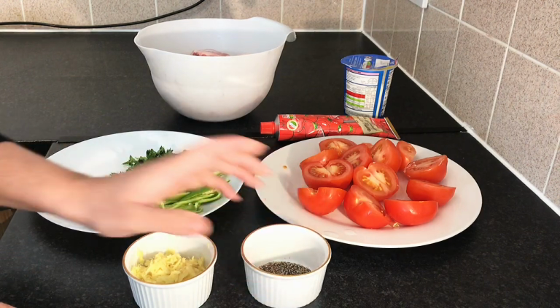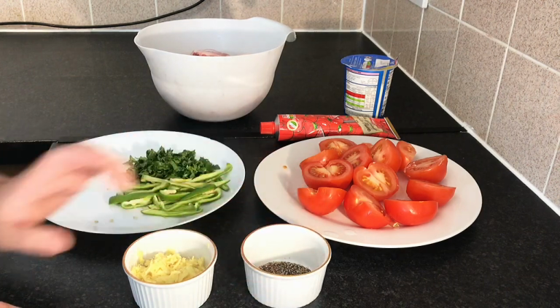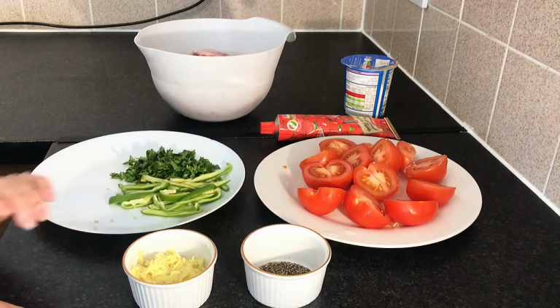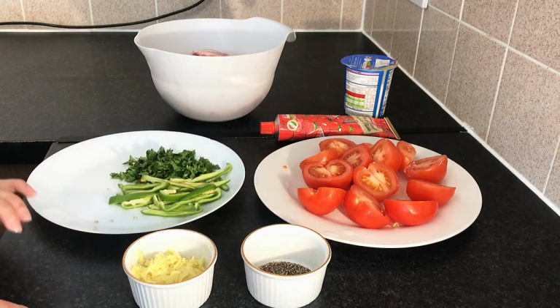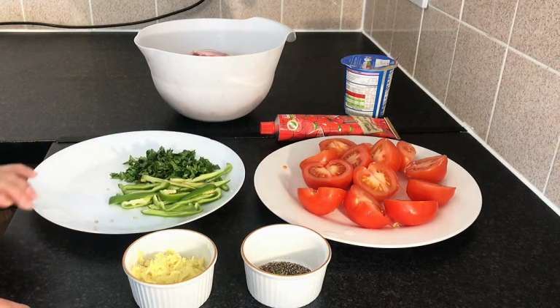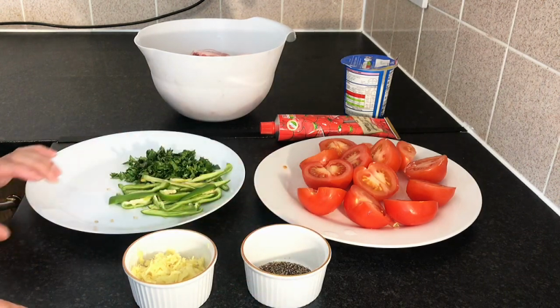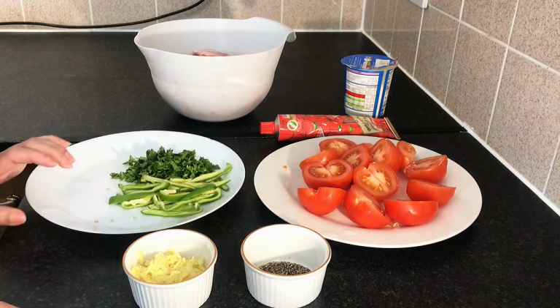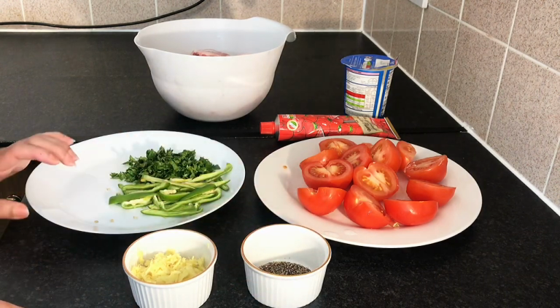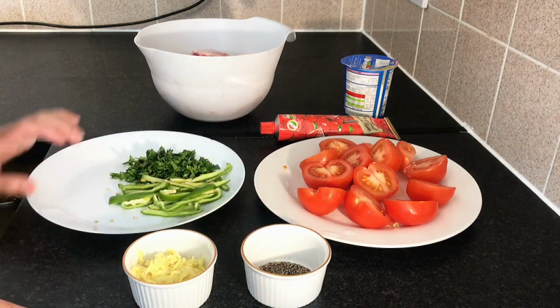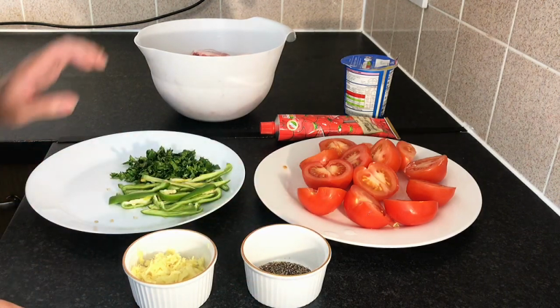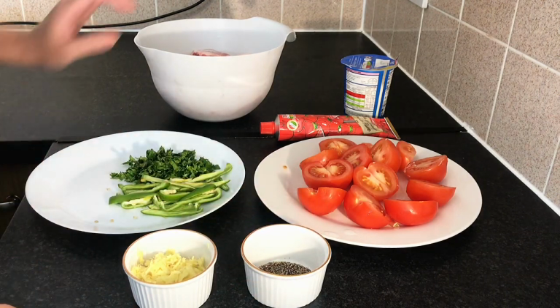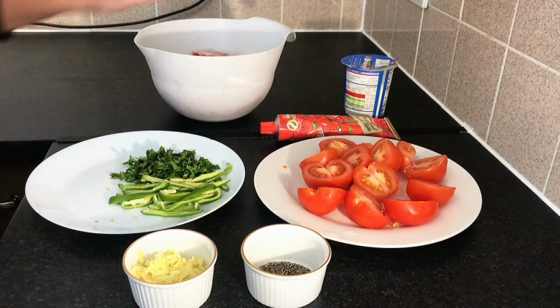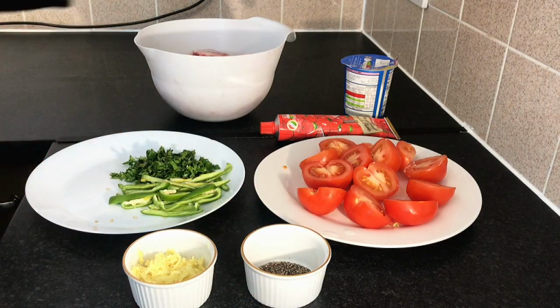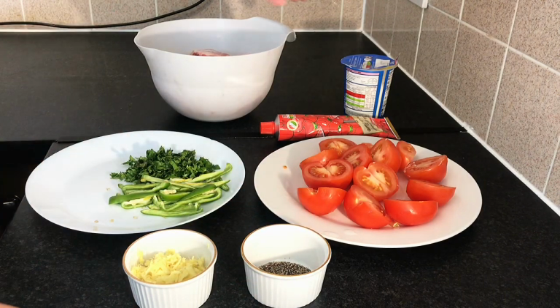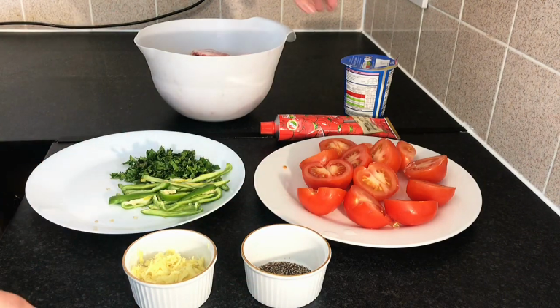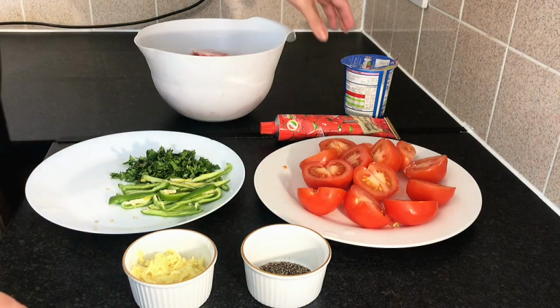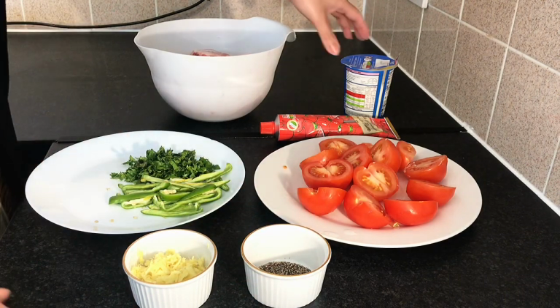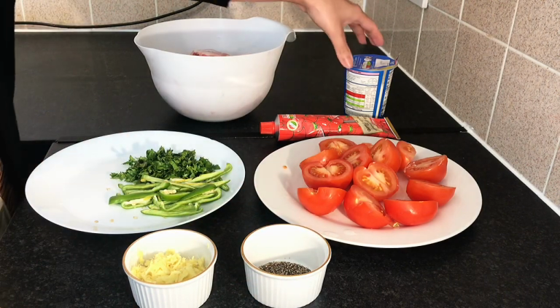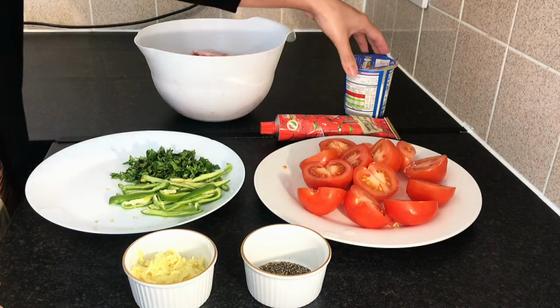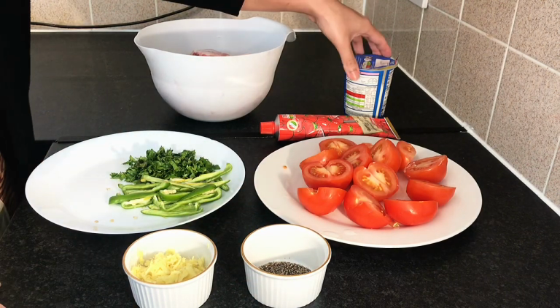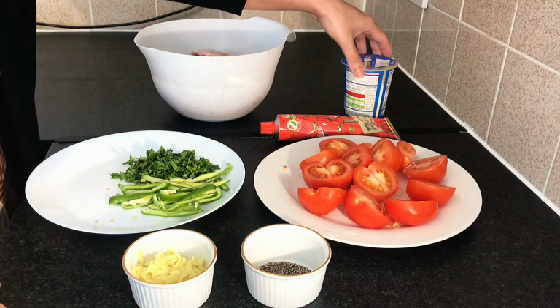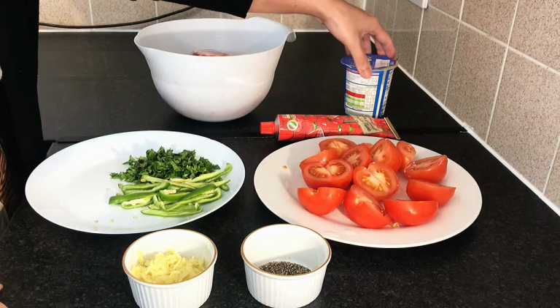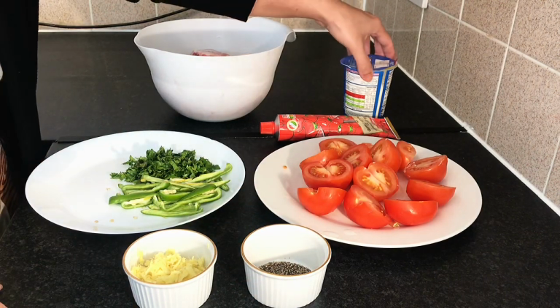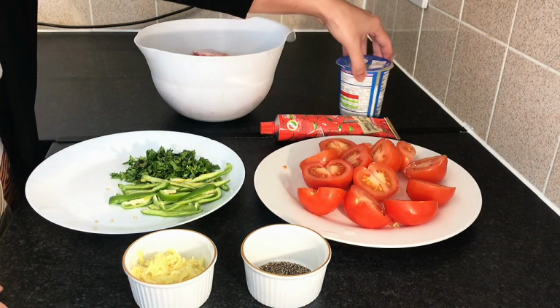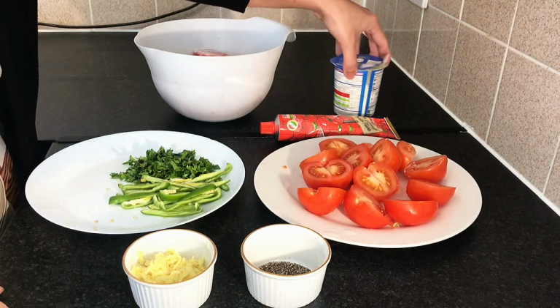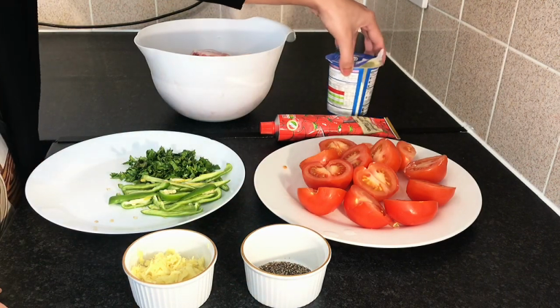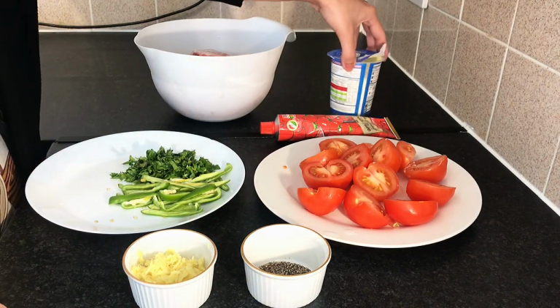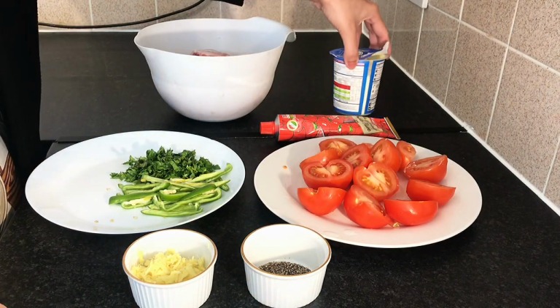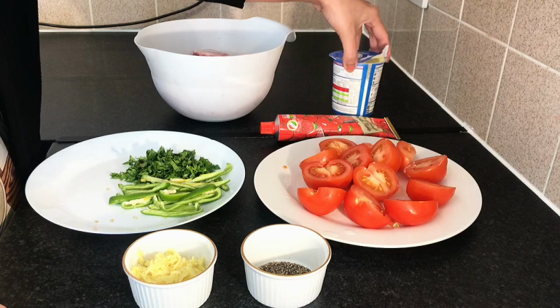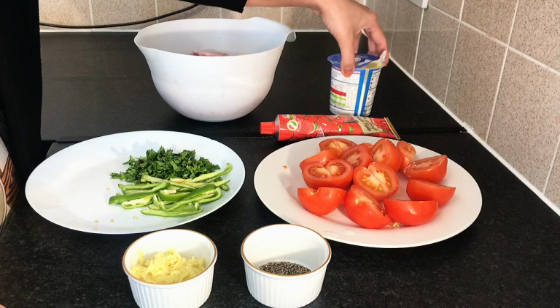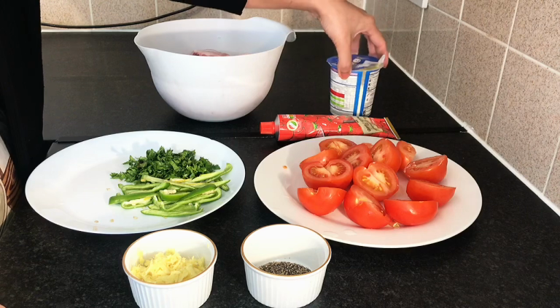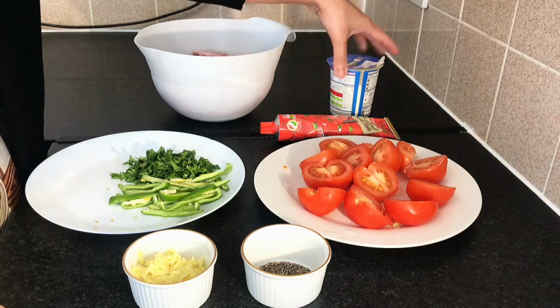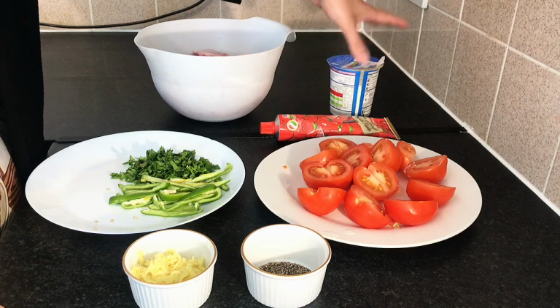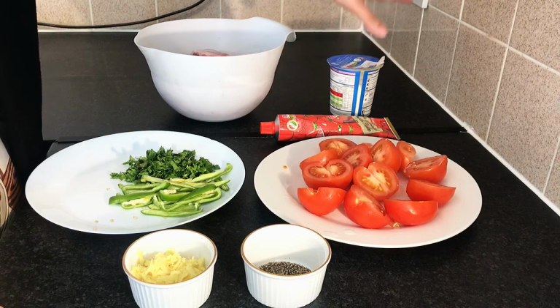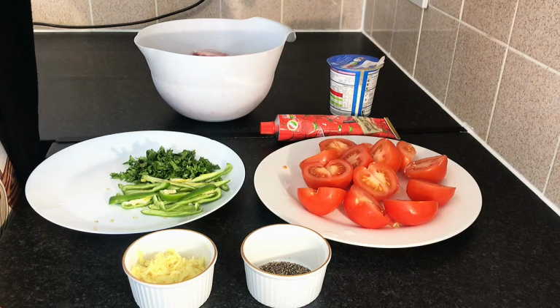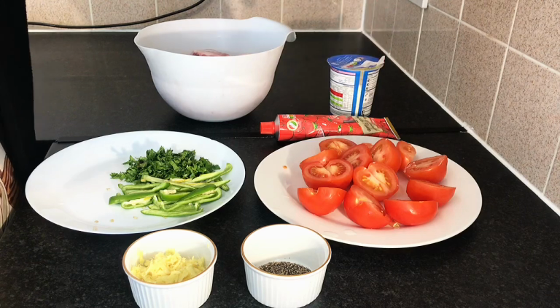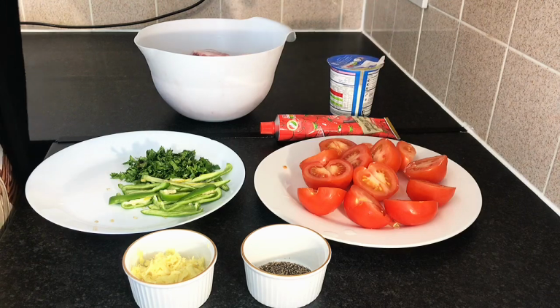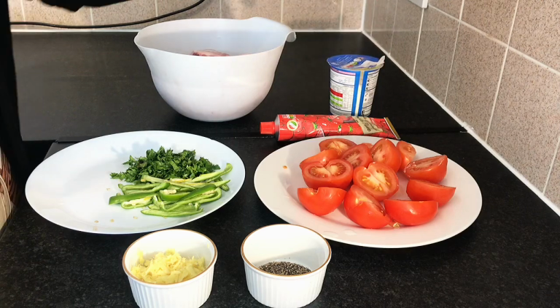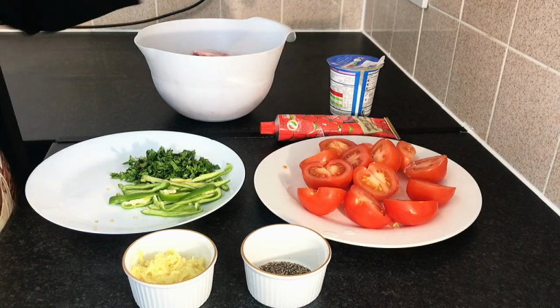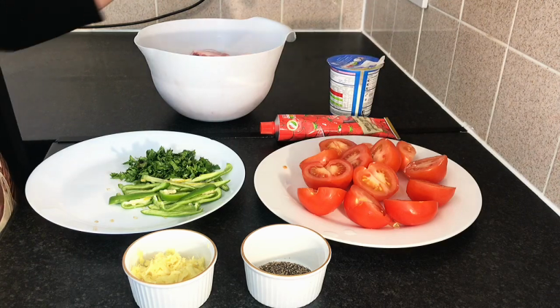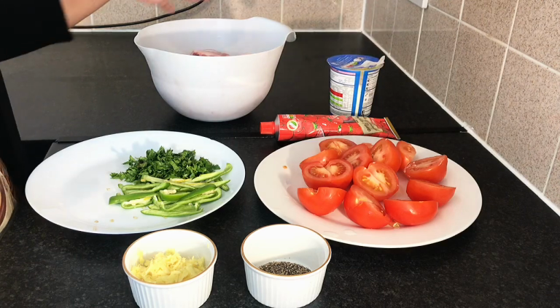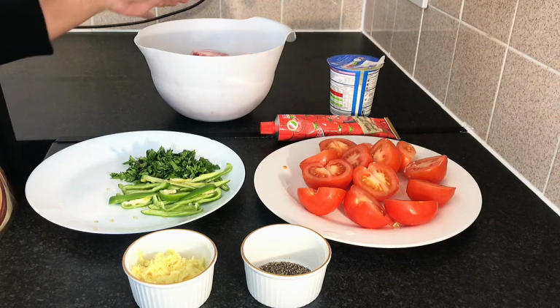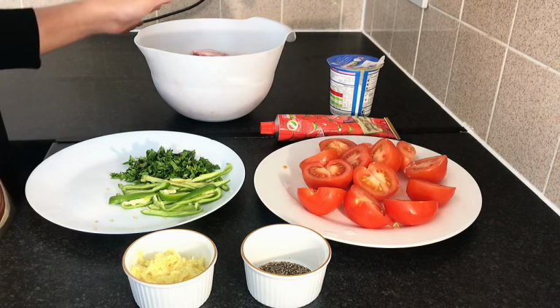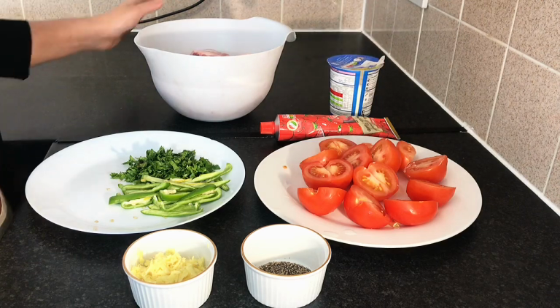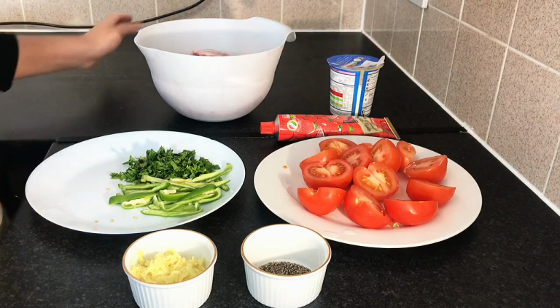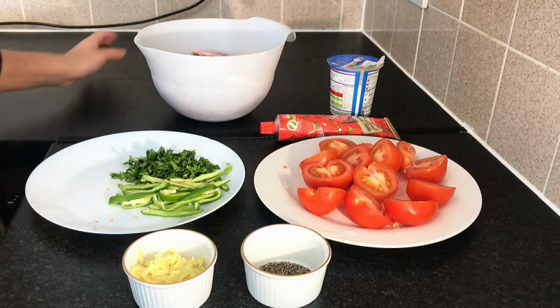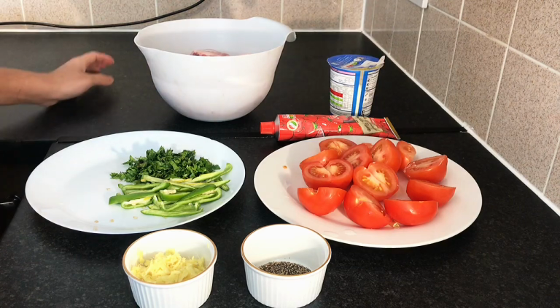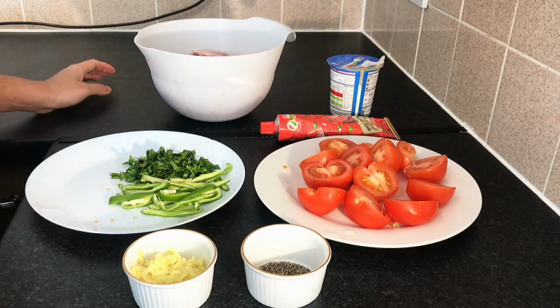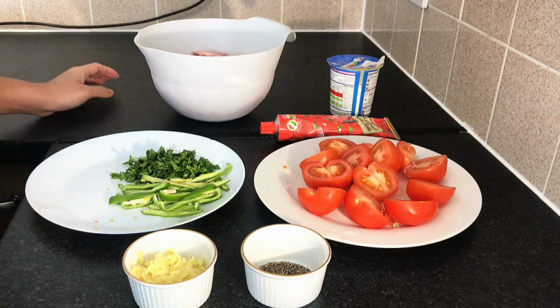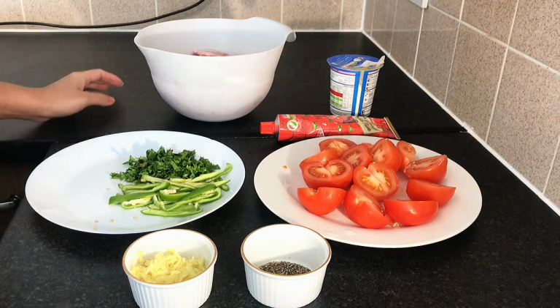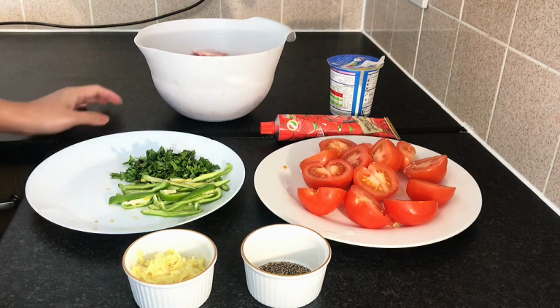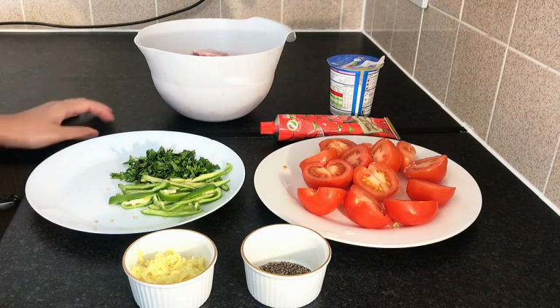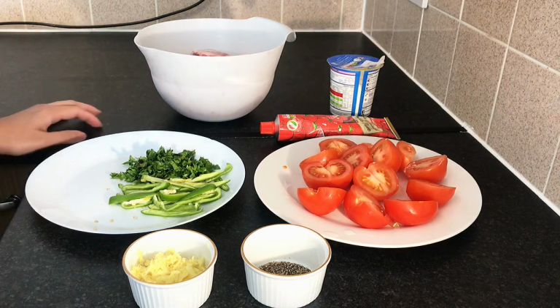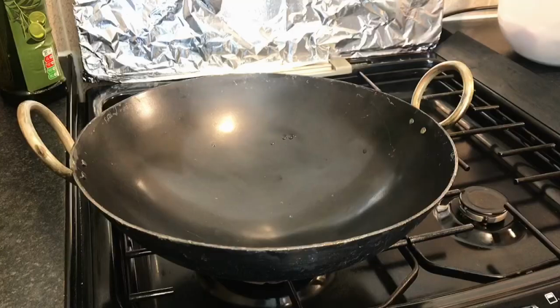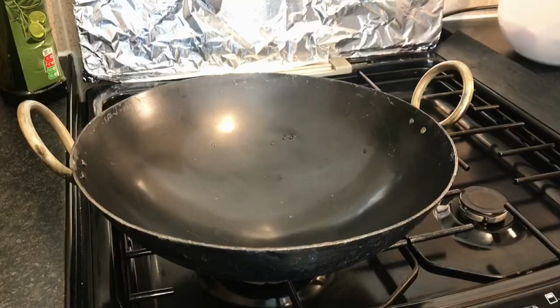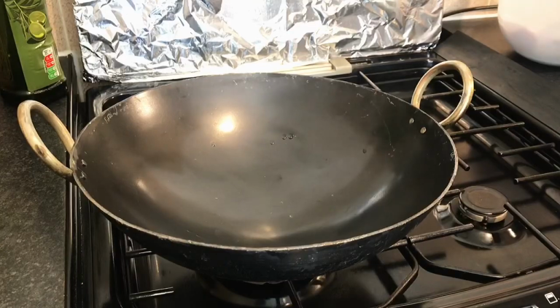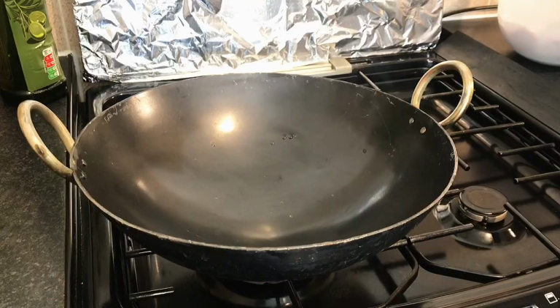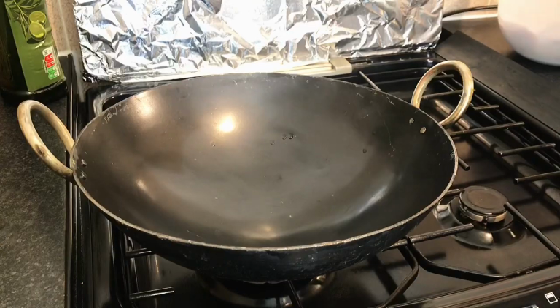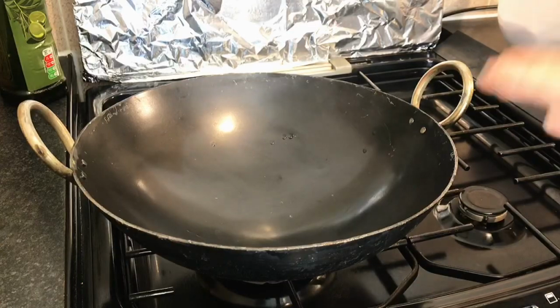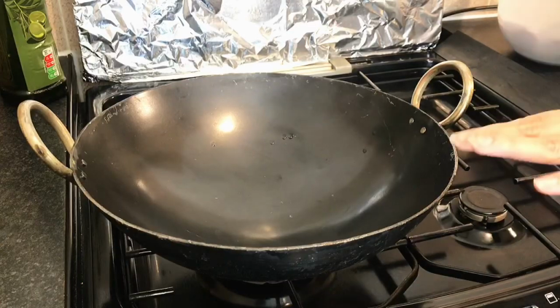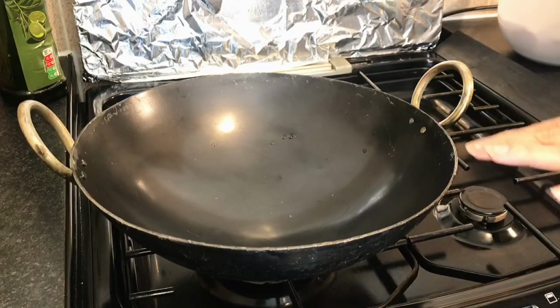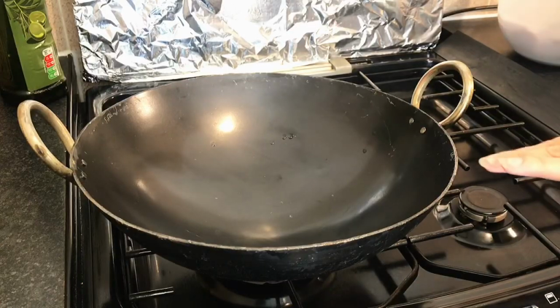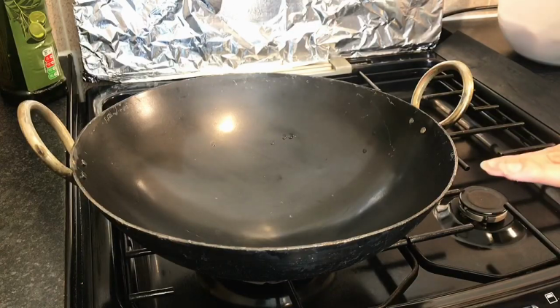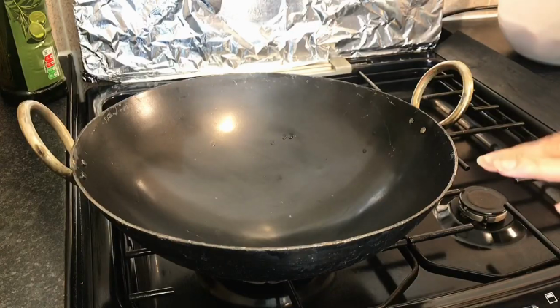We need salt according to taste. This is fresh cream — 3-4 tablespoons. We have cut it.